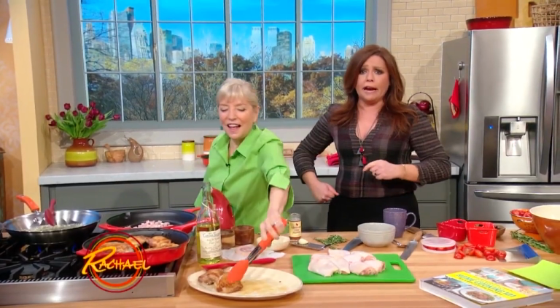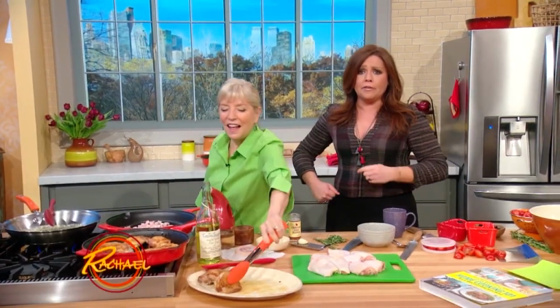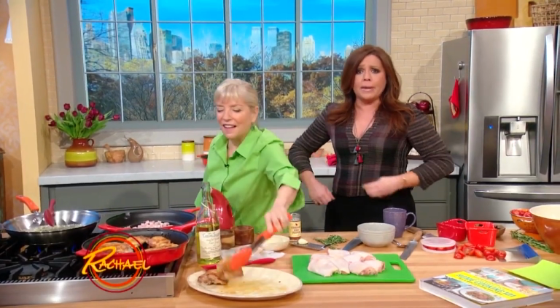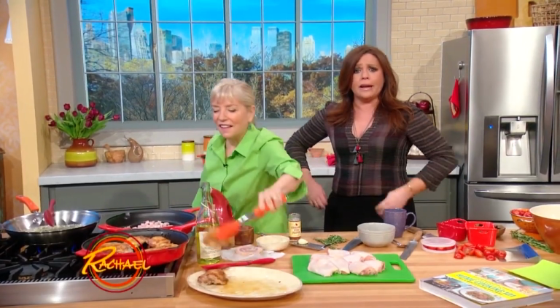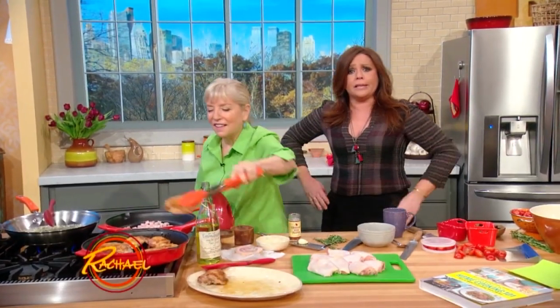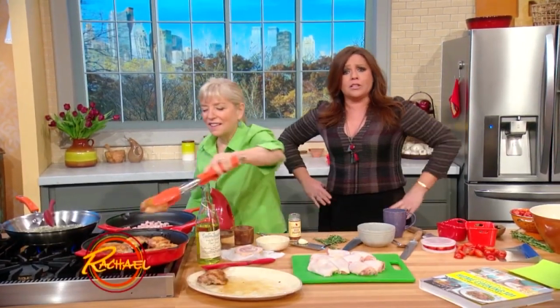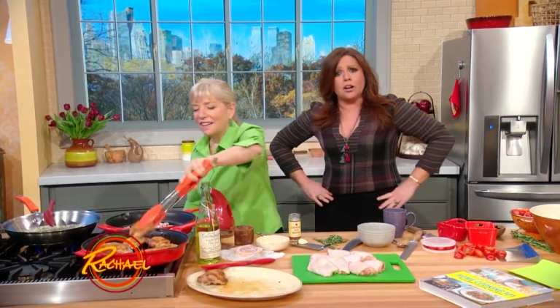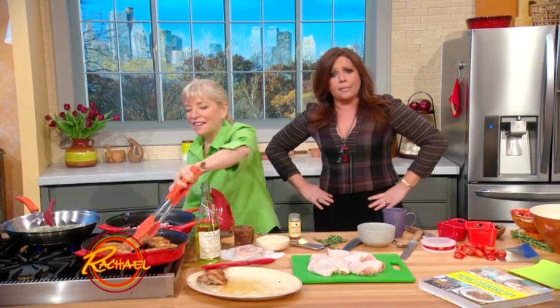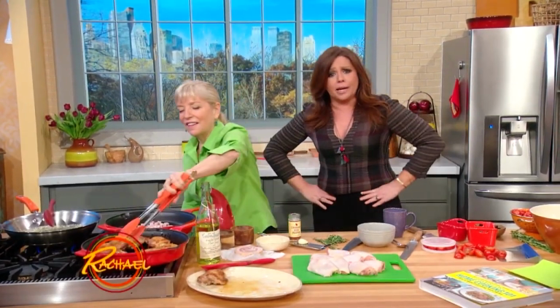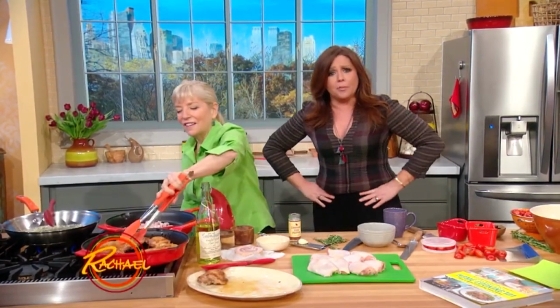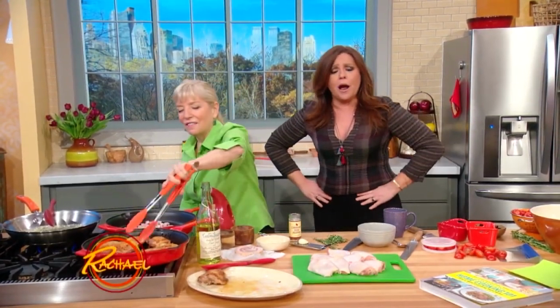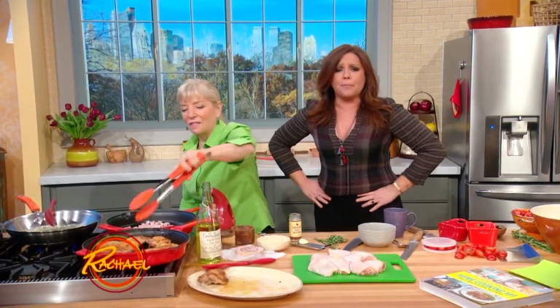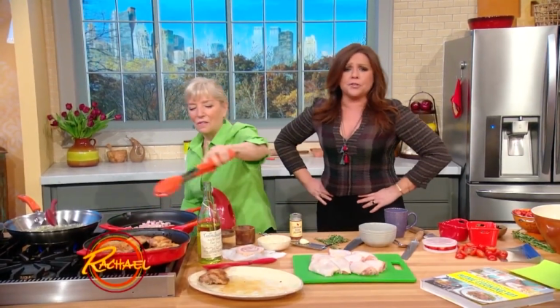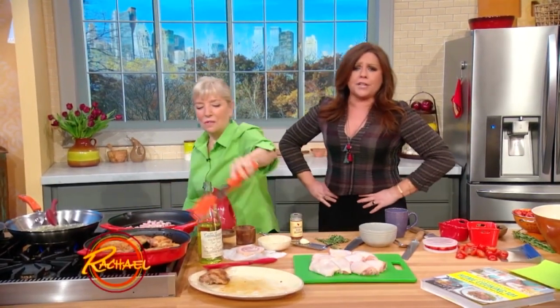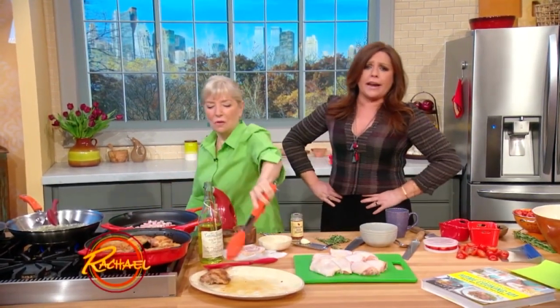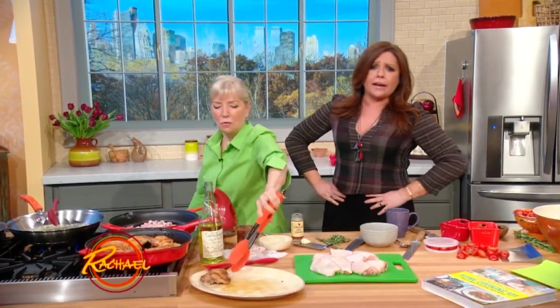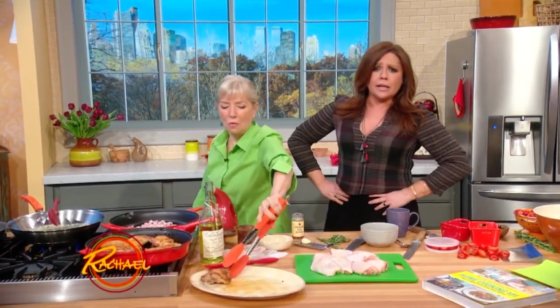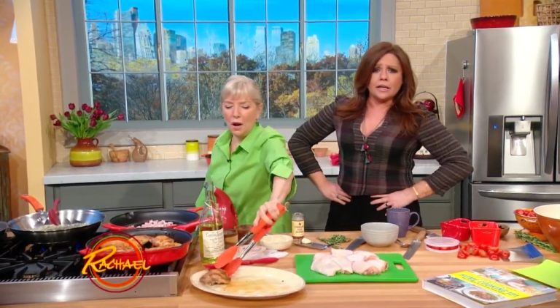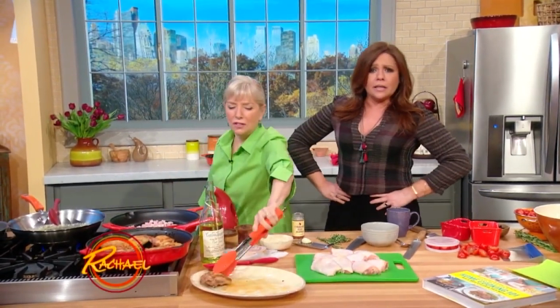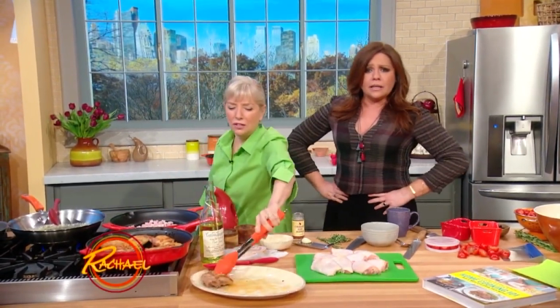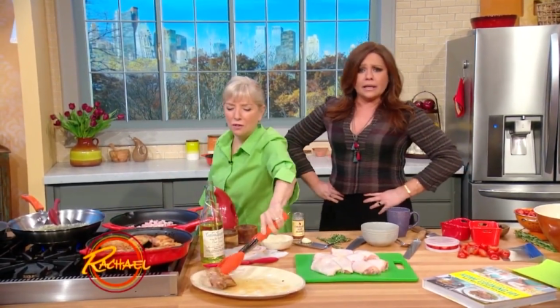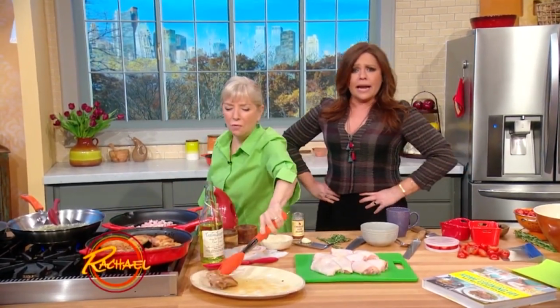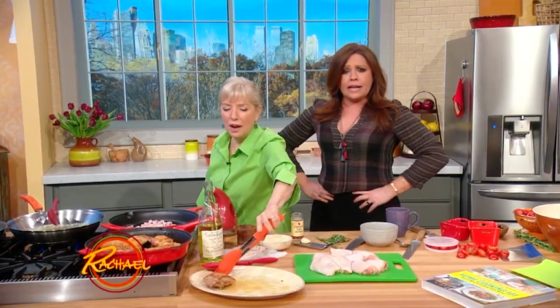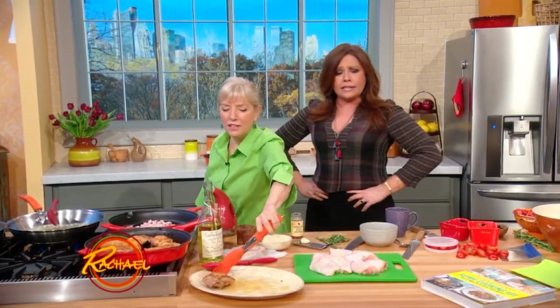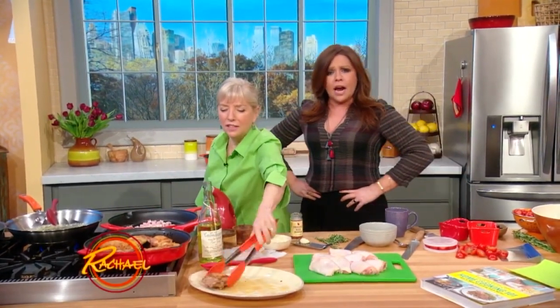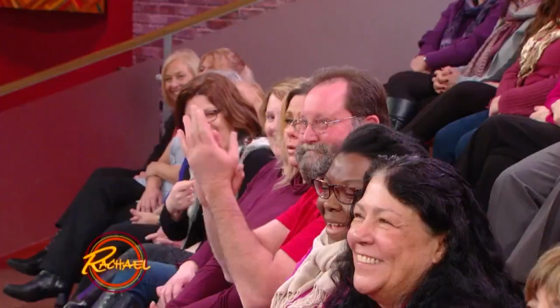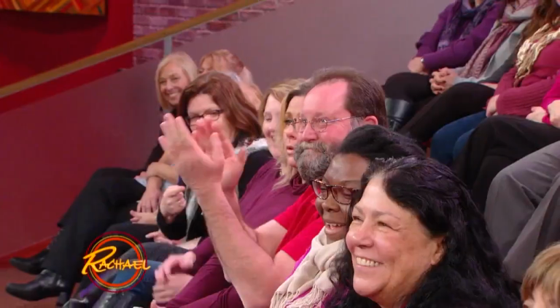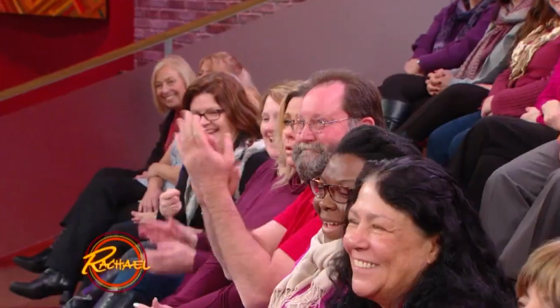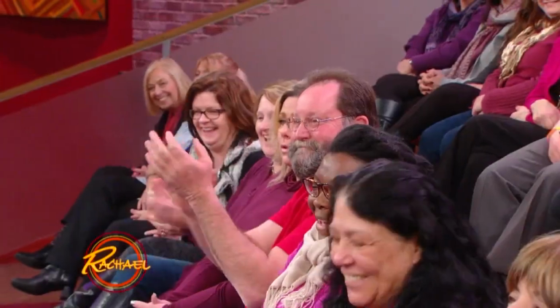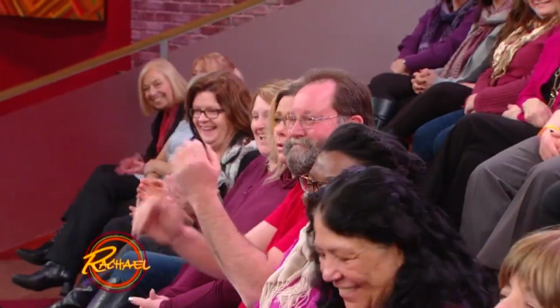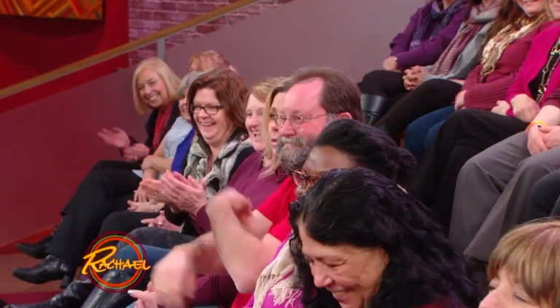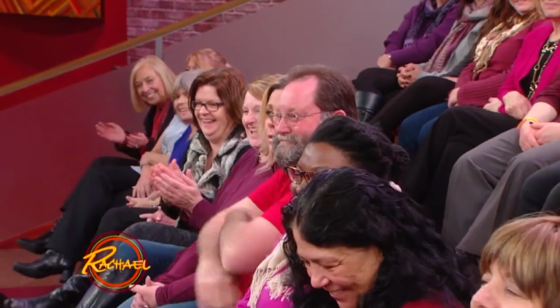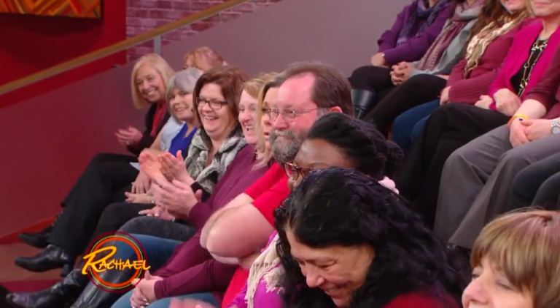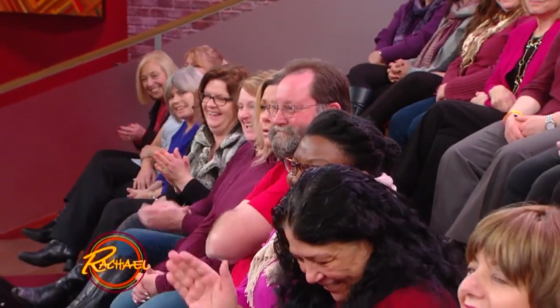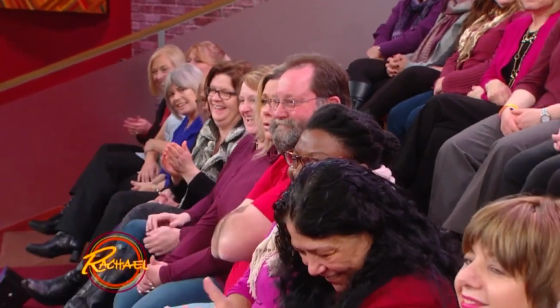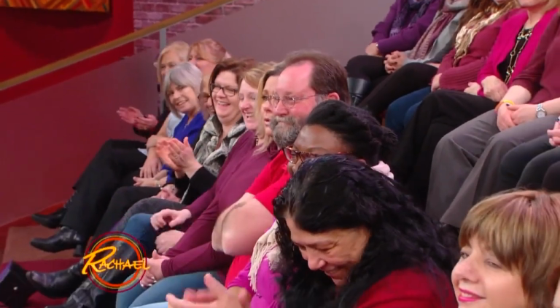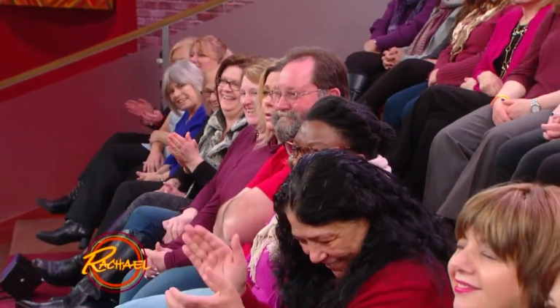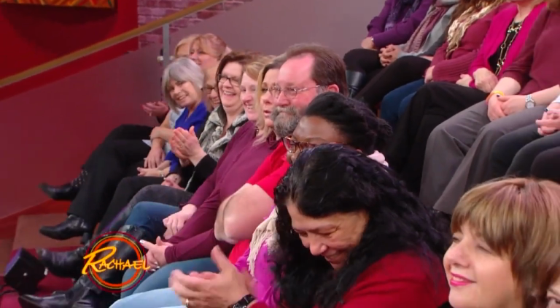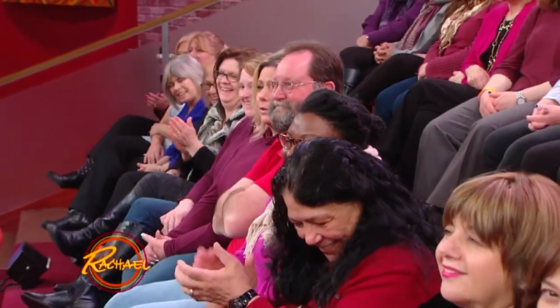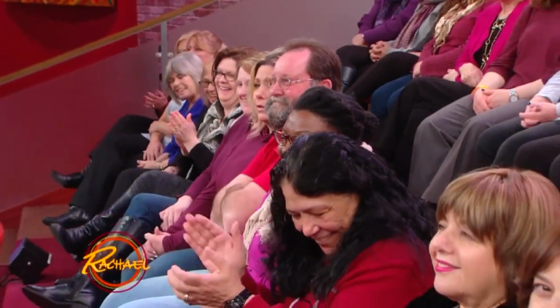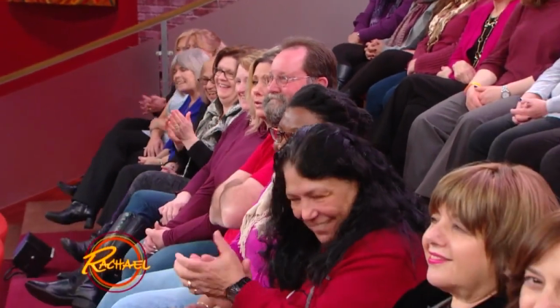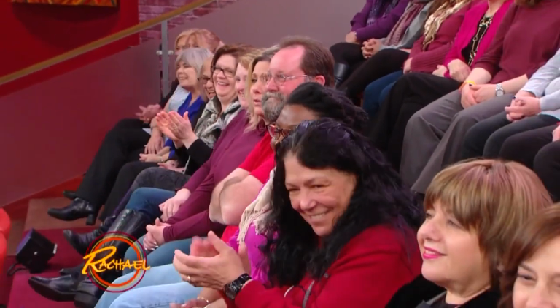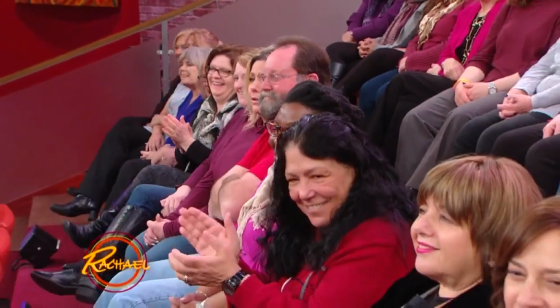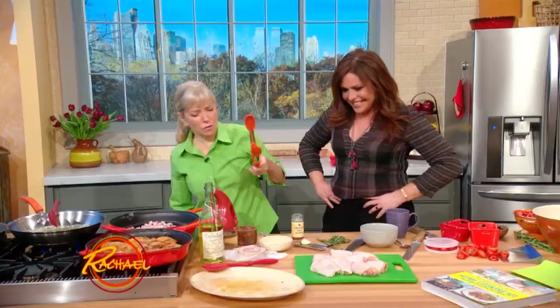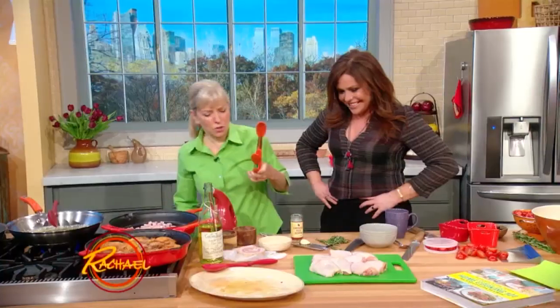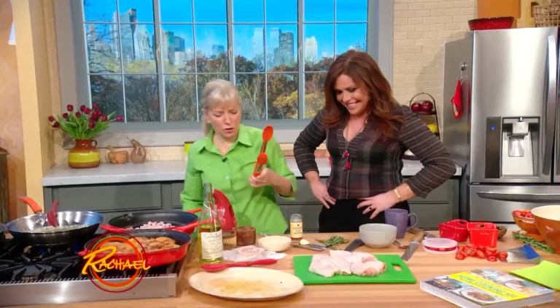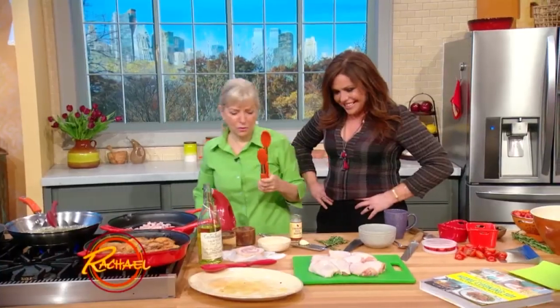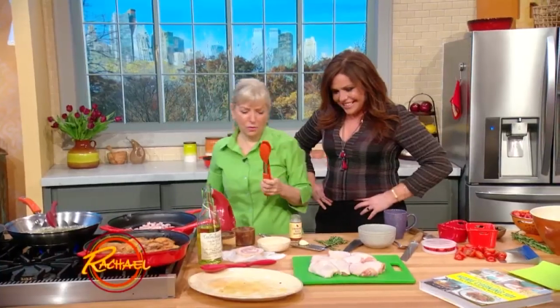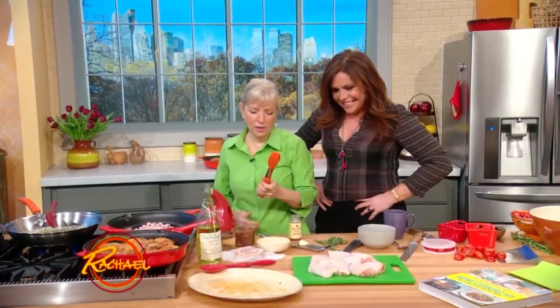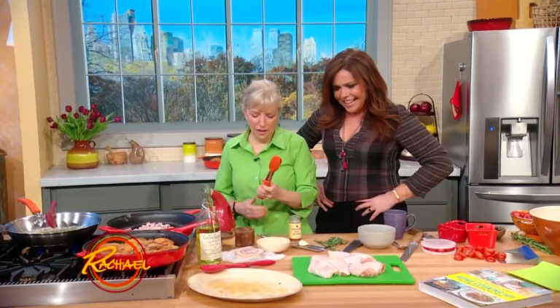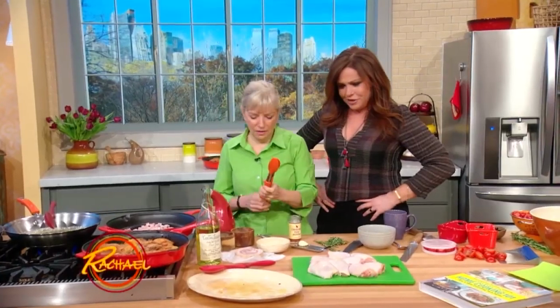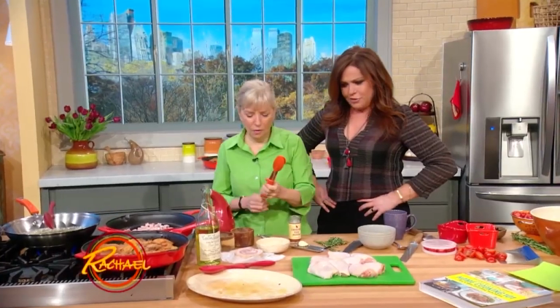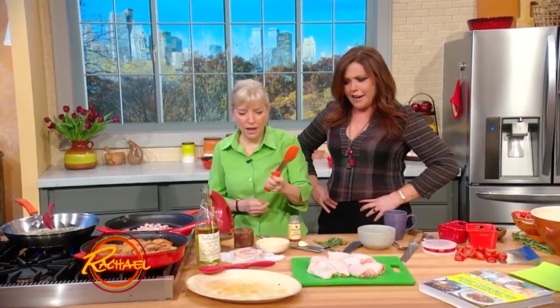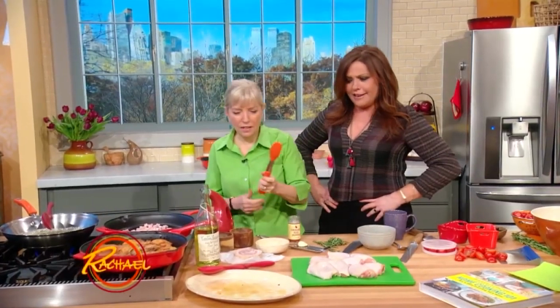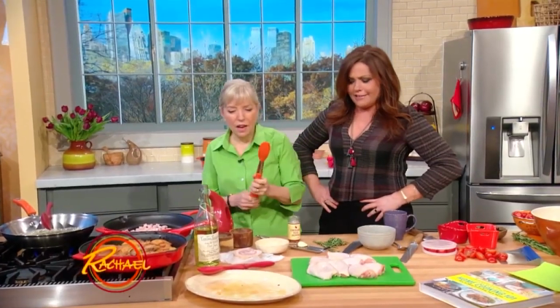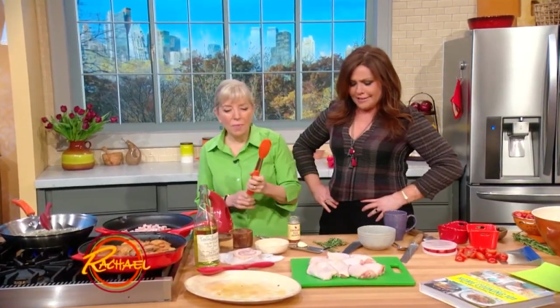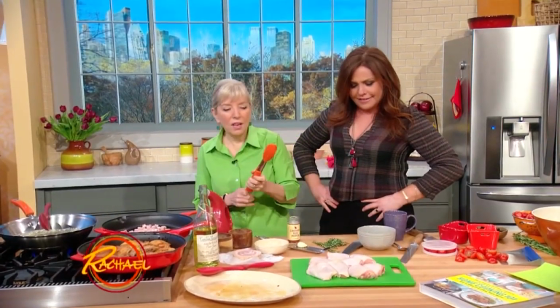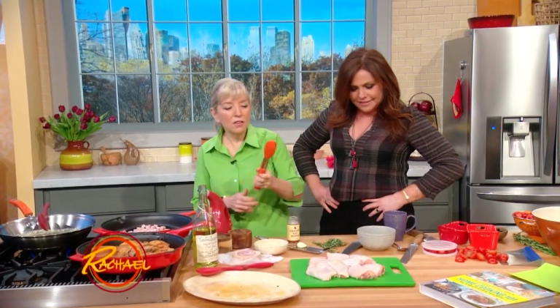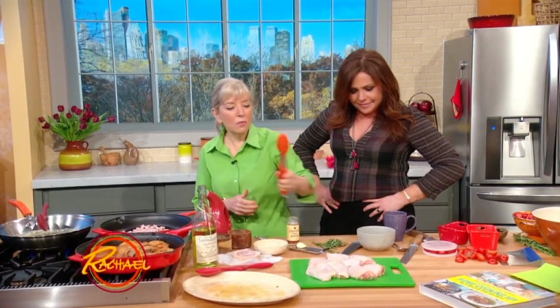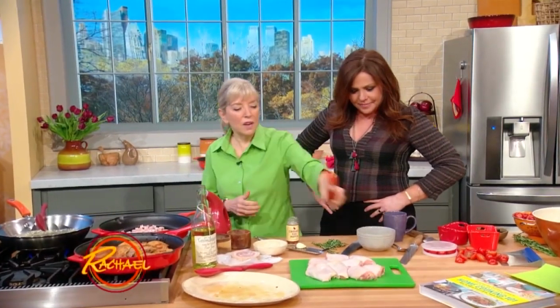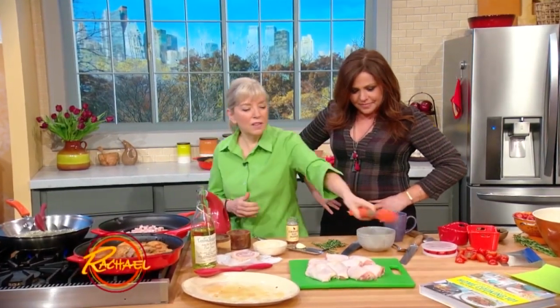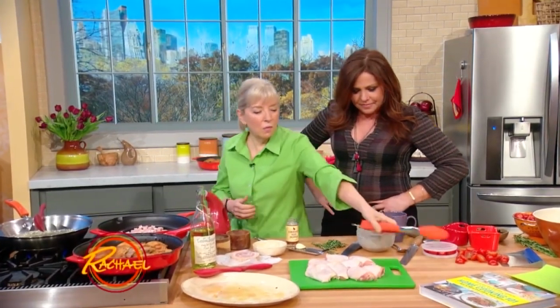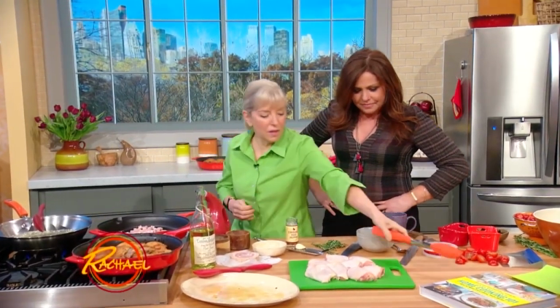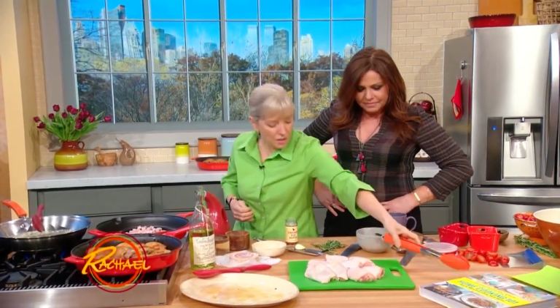Every man needs to know how to make a proper steak with a cast iron skillet. But women can use them too. That's right. But here's what I did want to say.